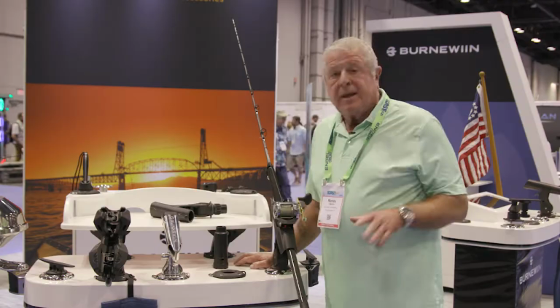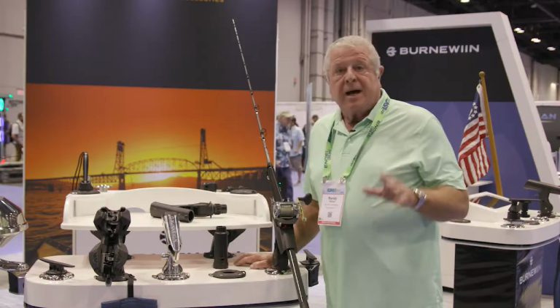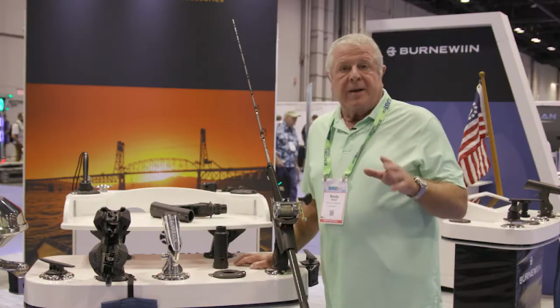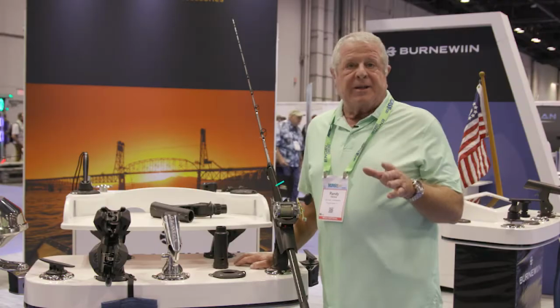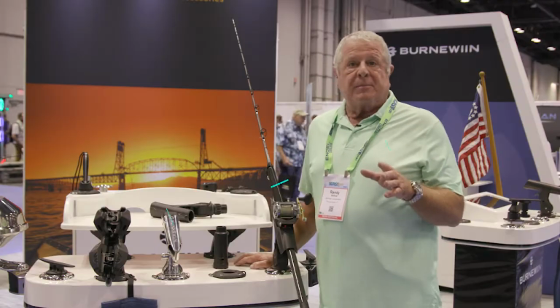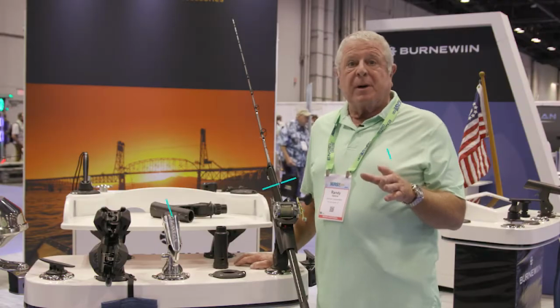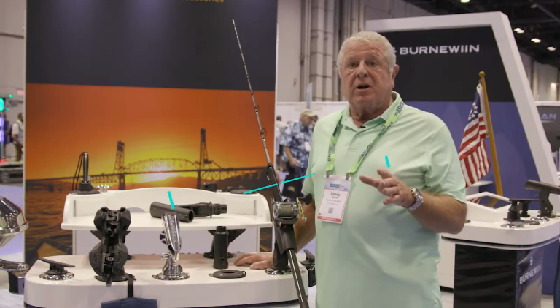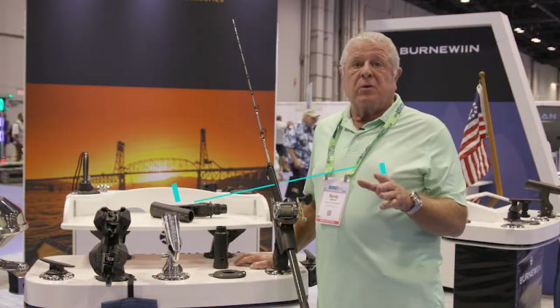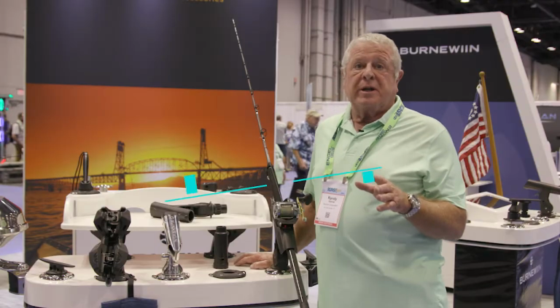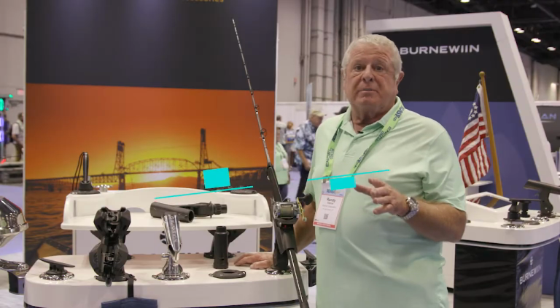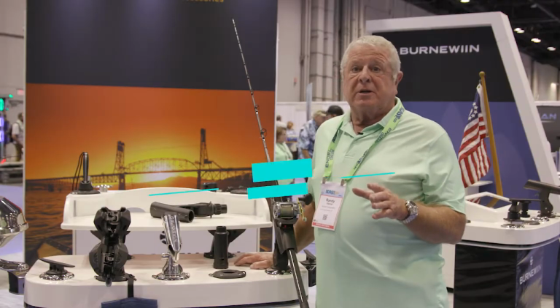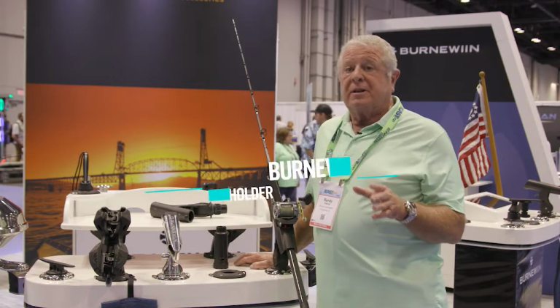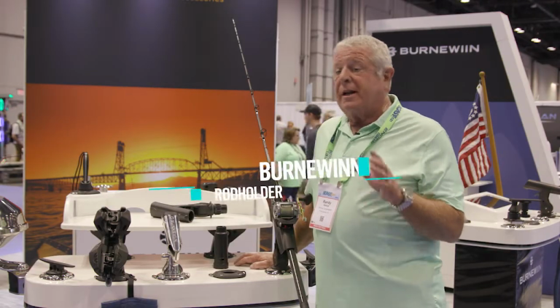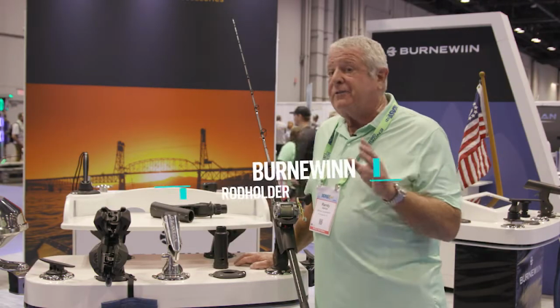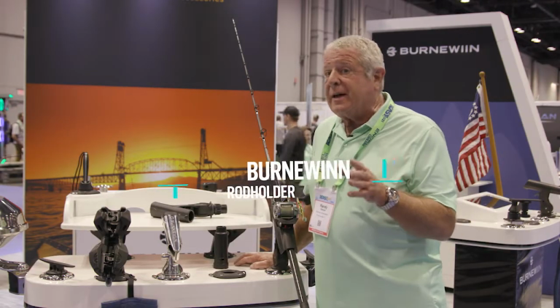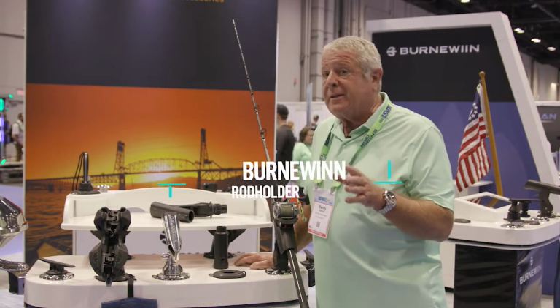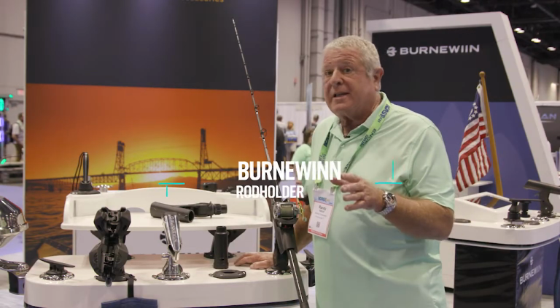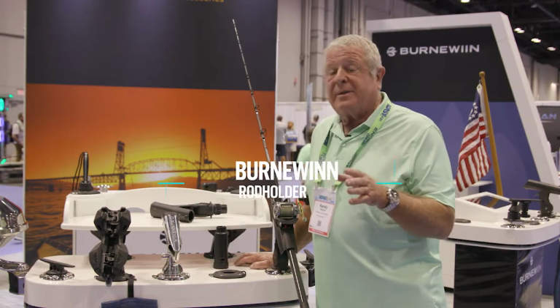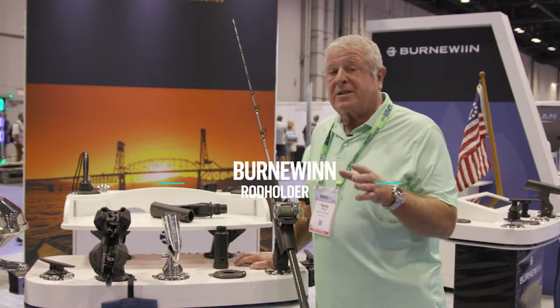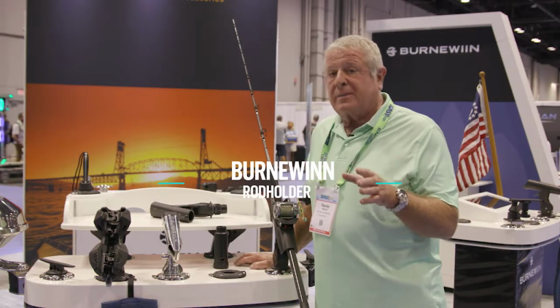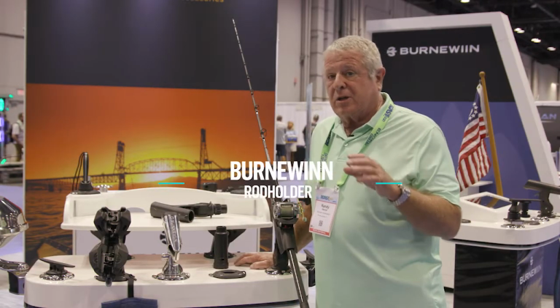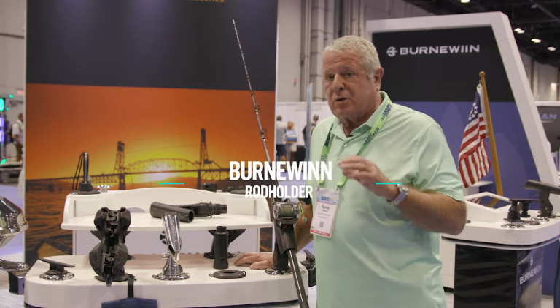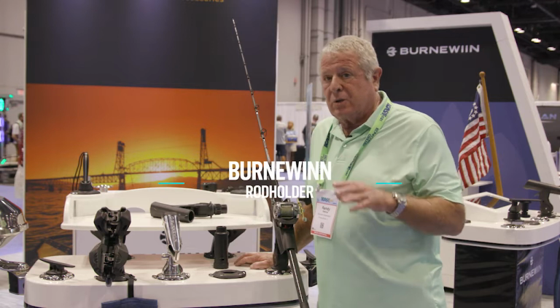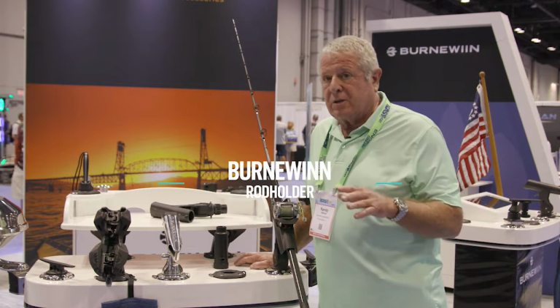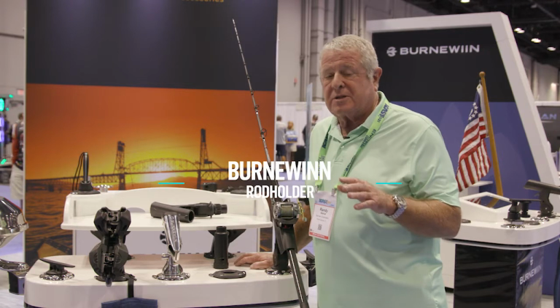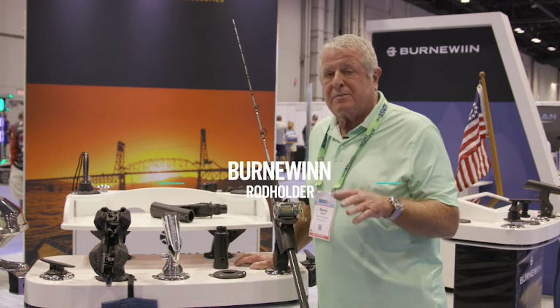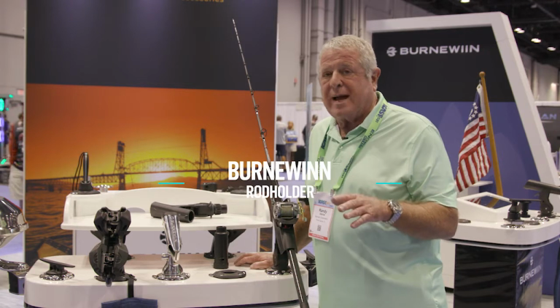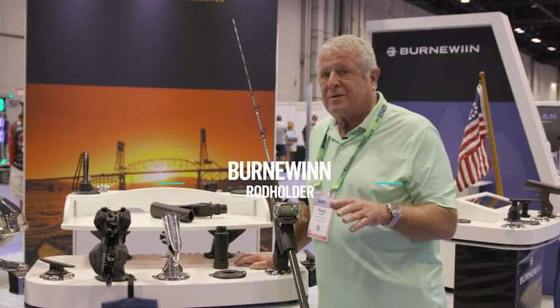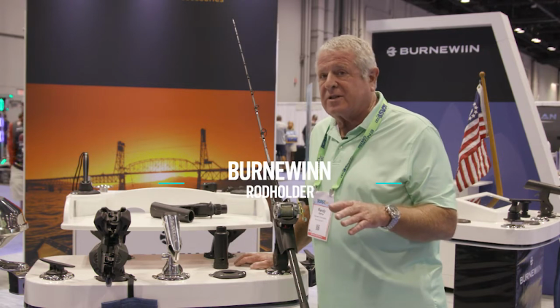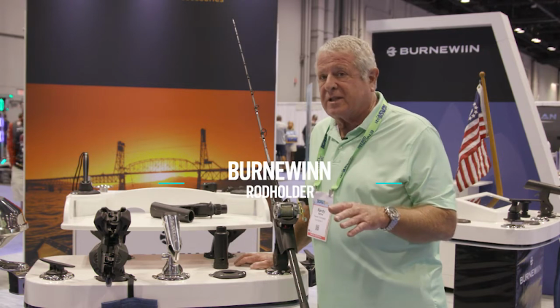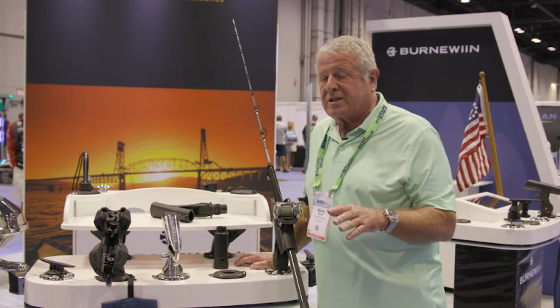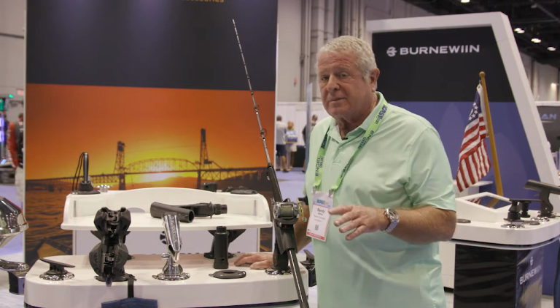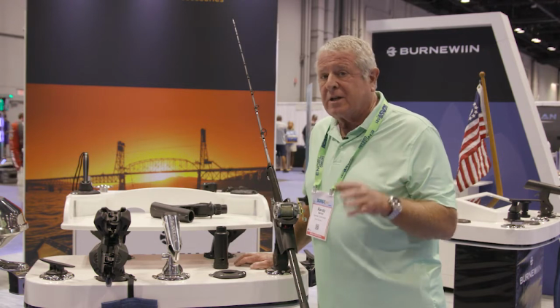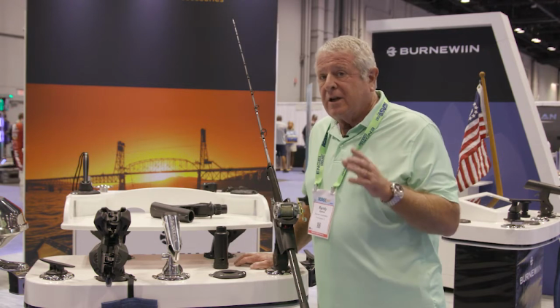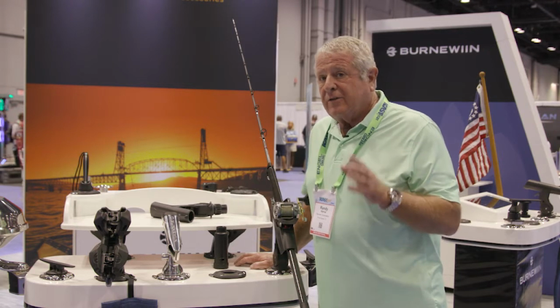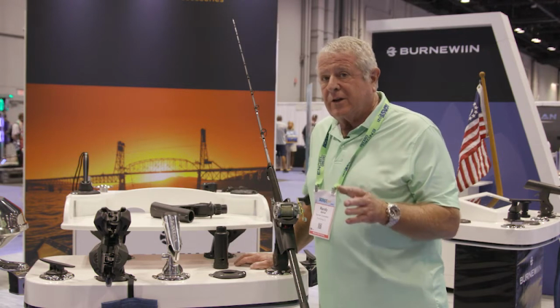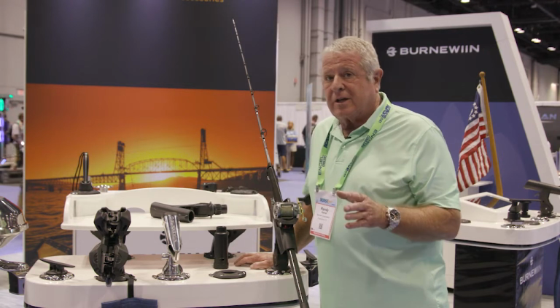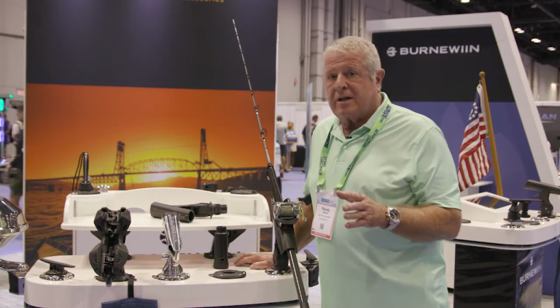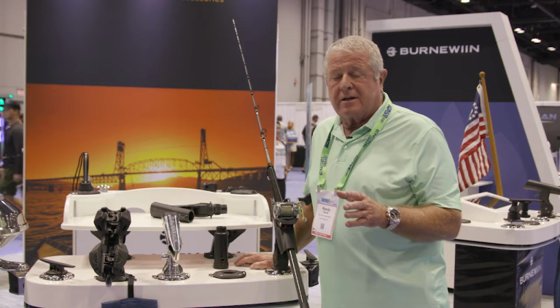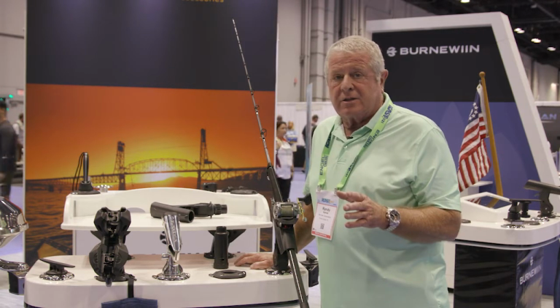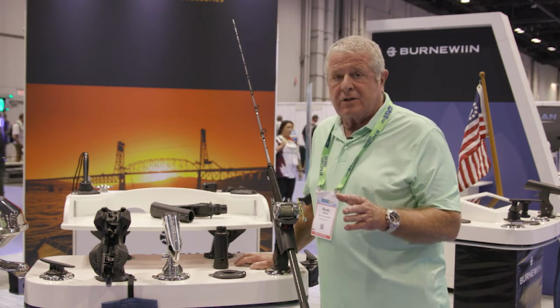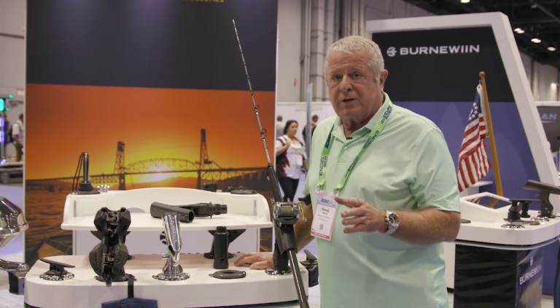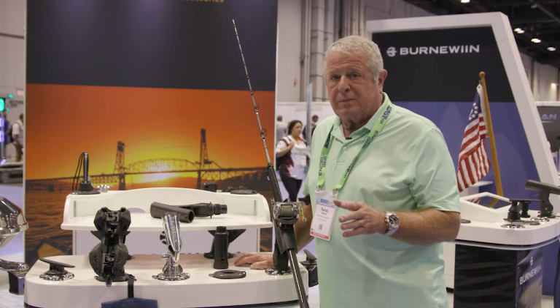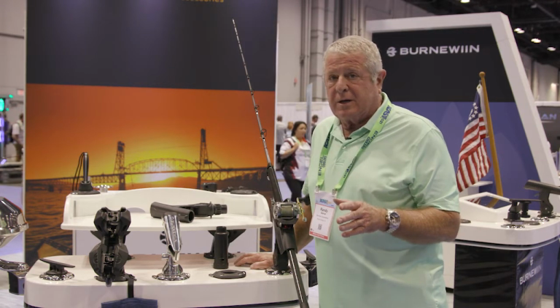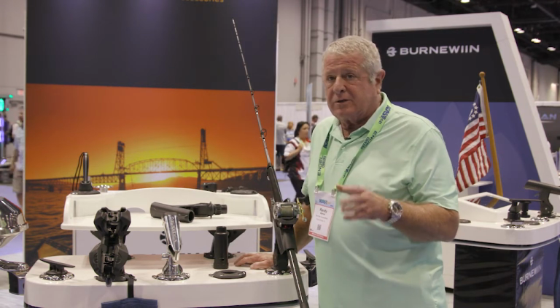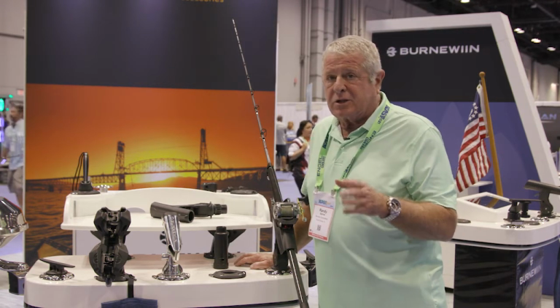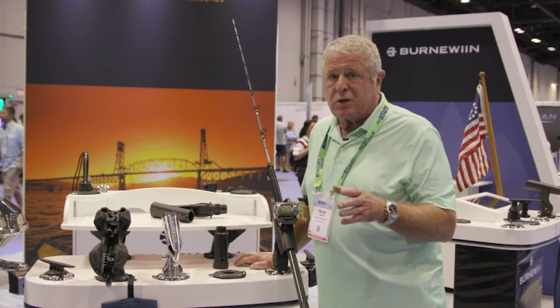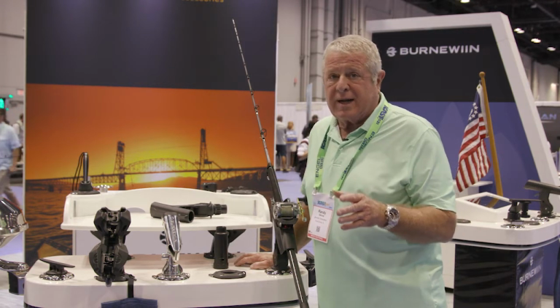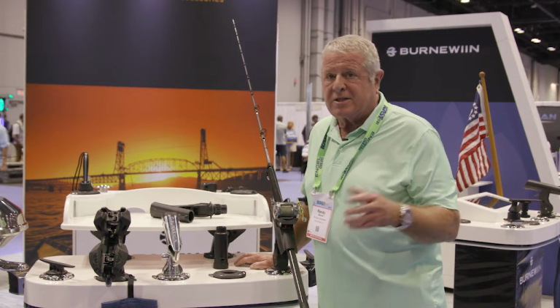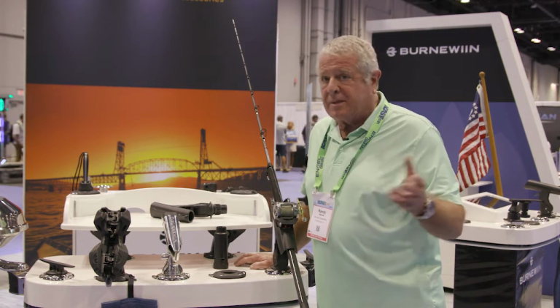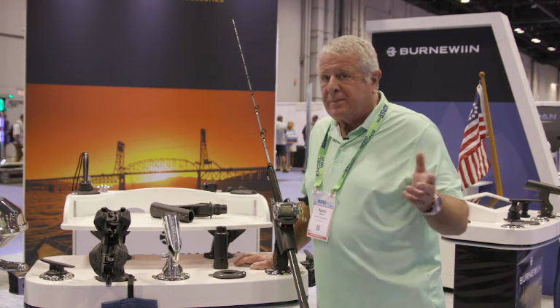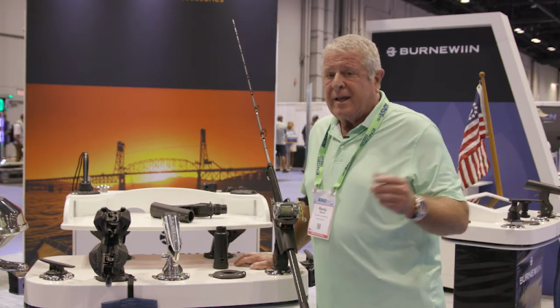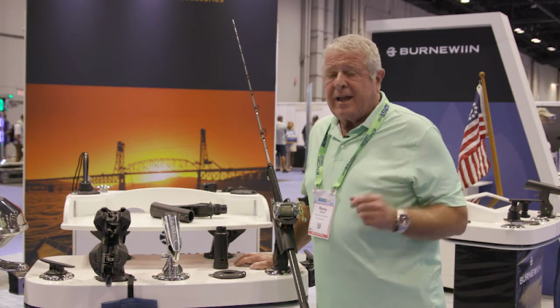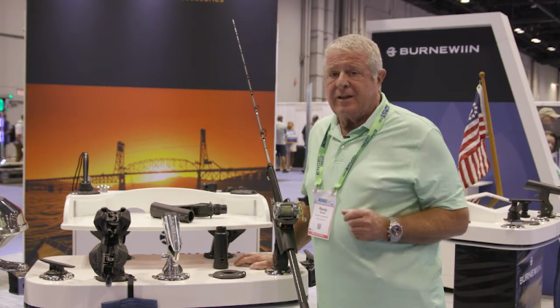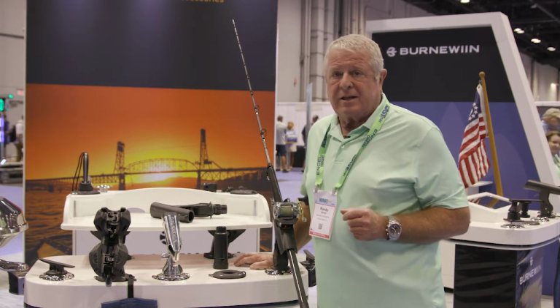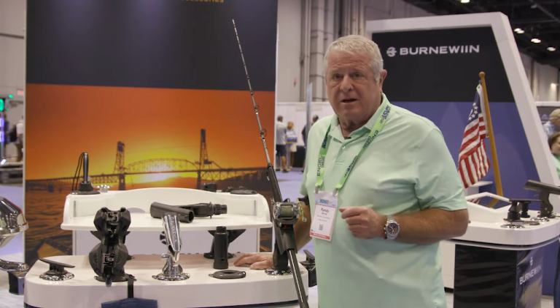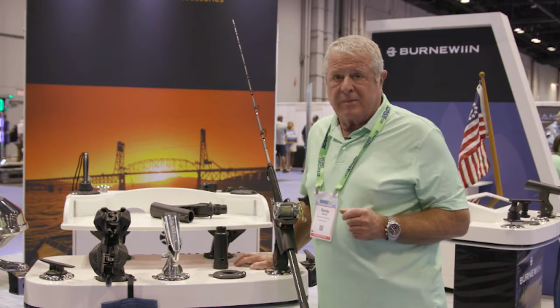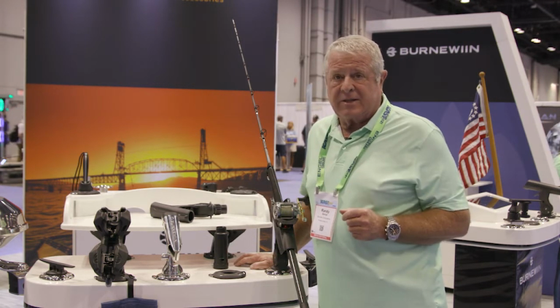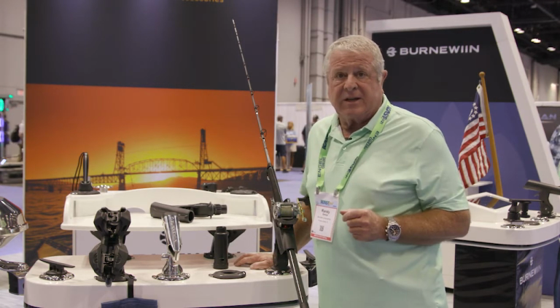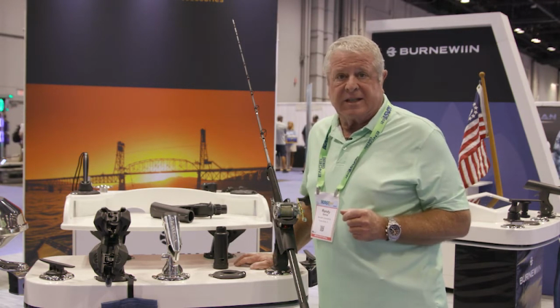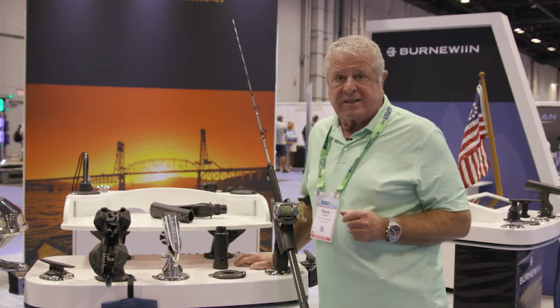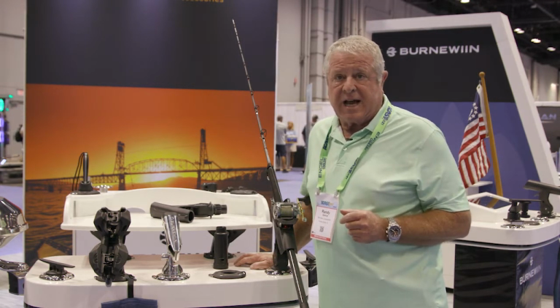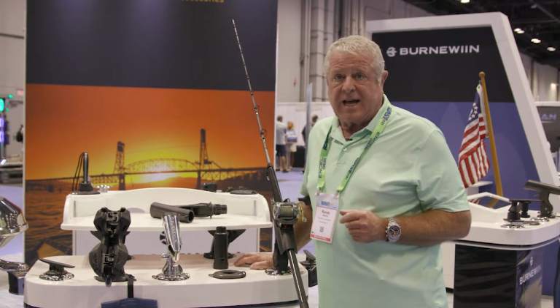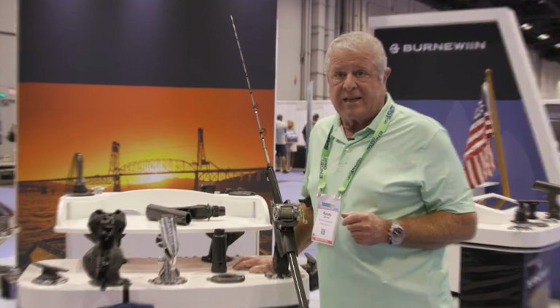I'm at the Bernowin booth, and I found that they make some of the coolest mount systems for the gunnels of your boat, the transom, and the comings on the sides.